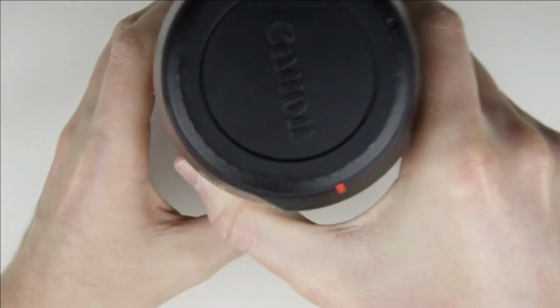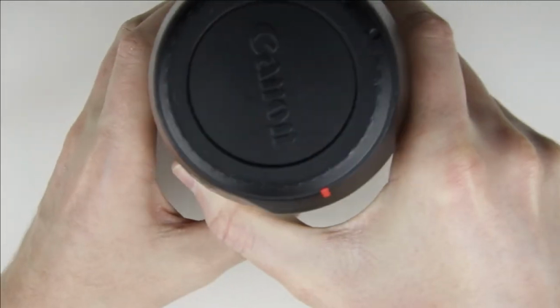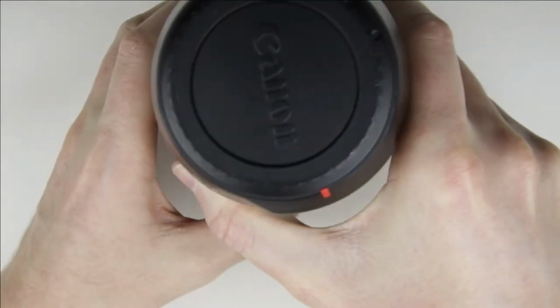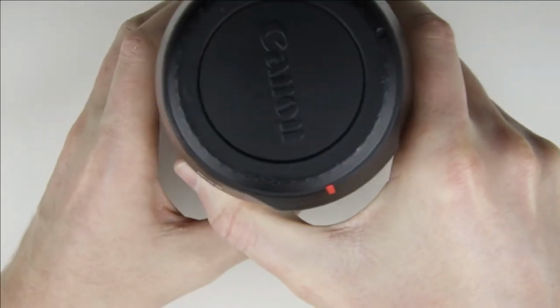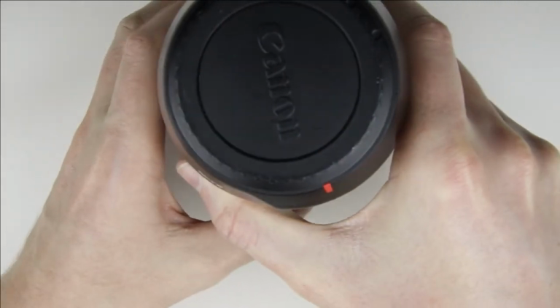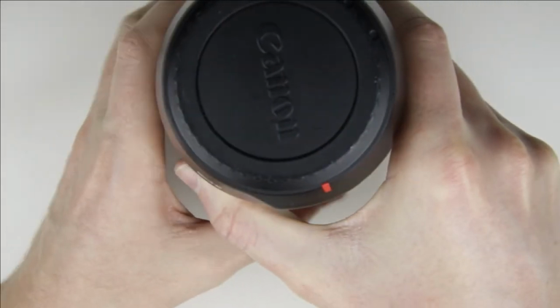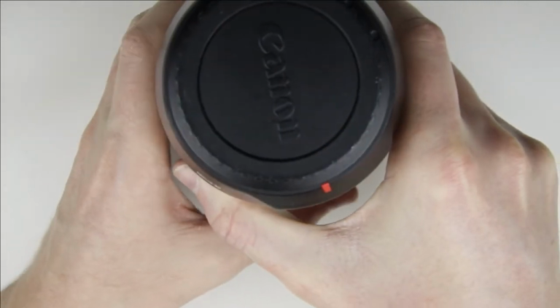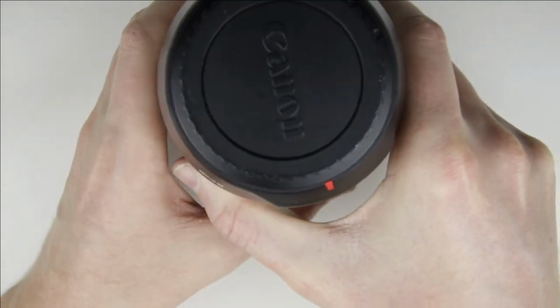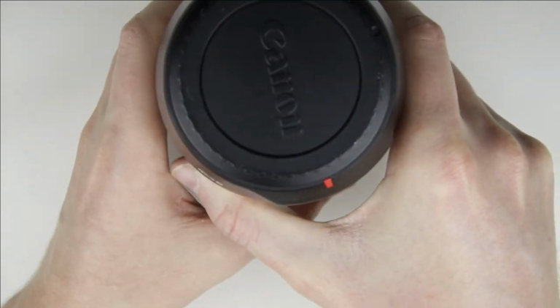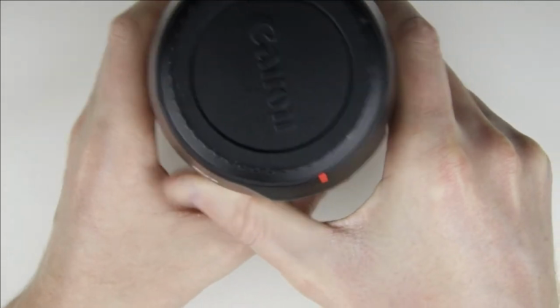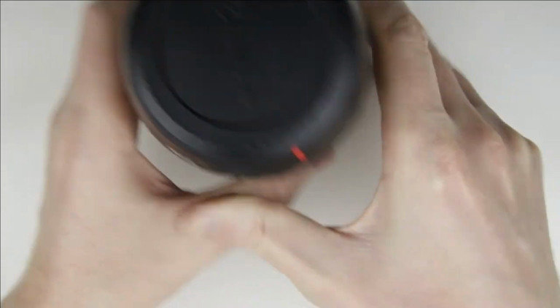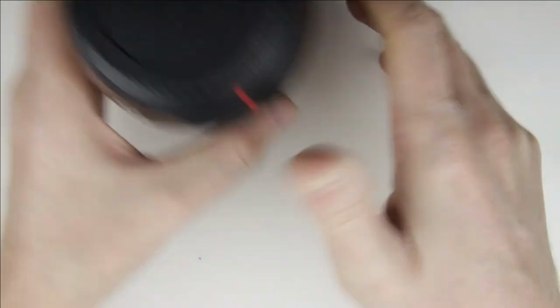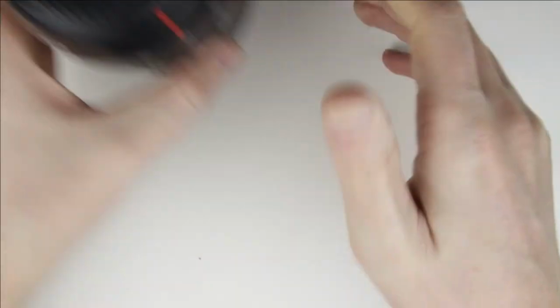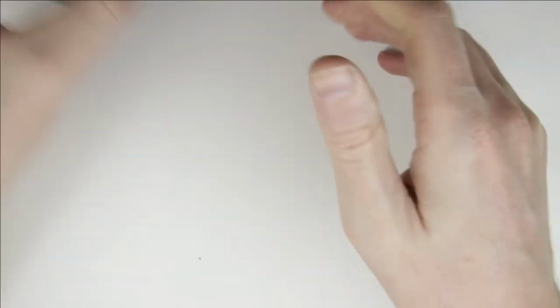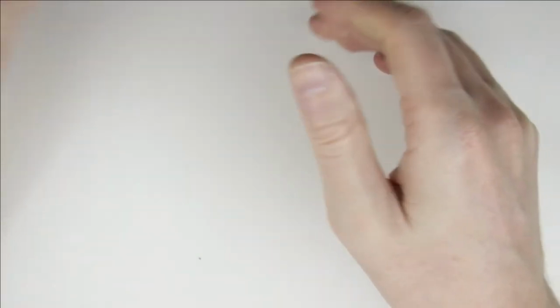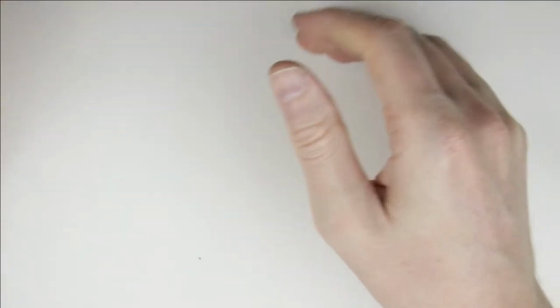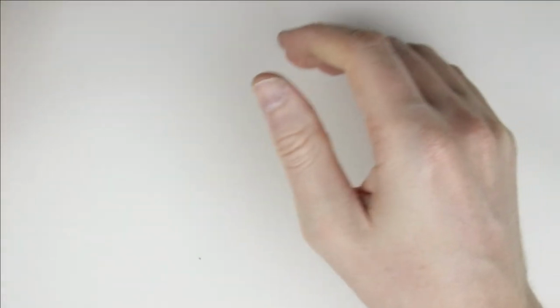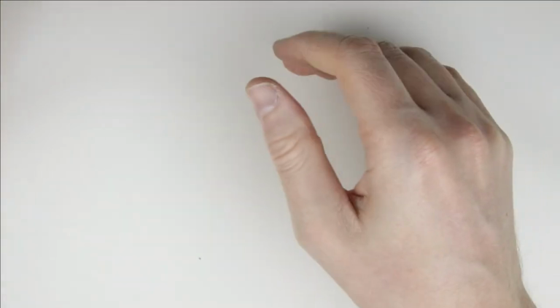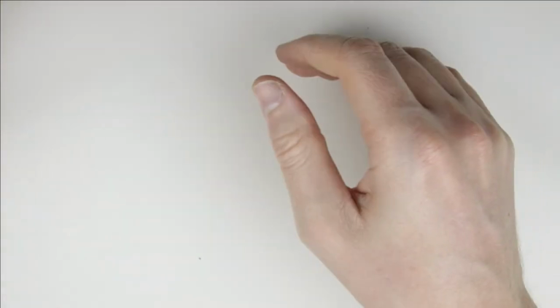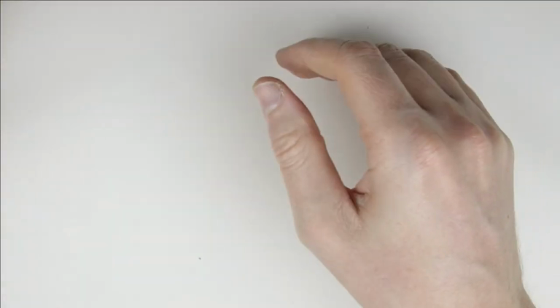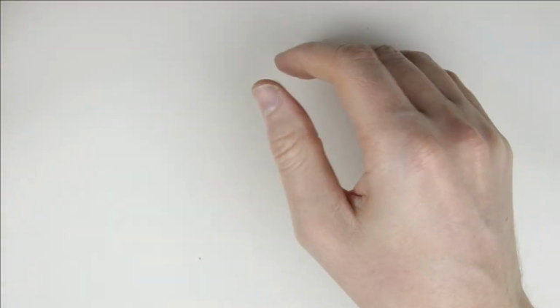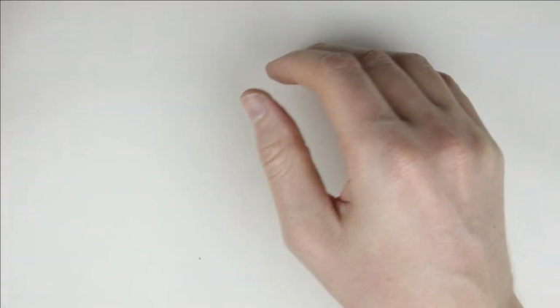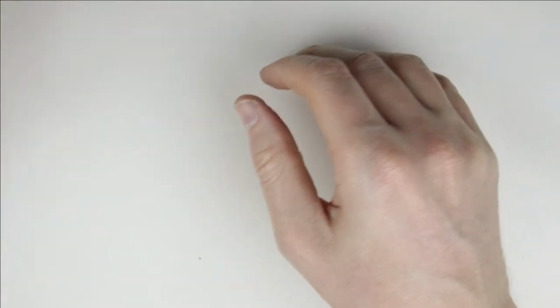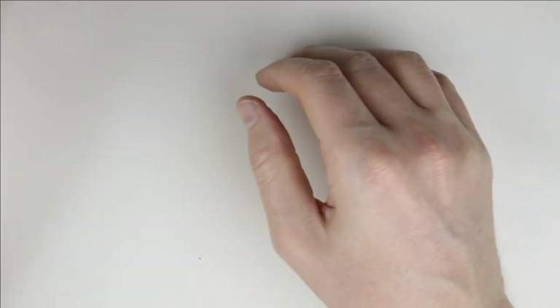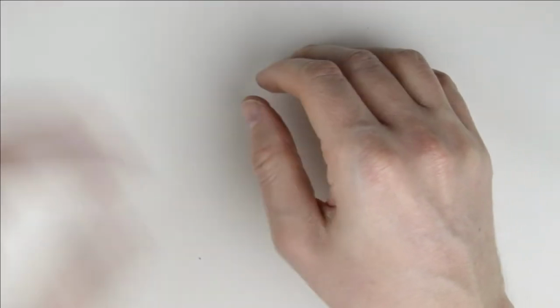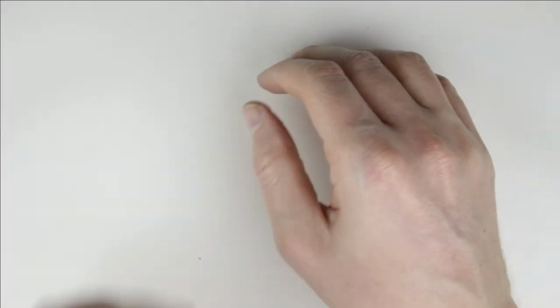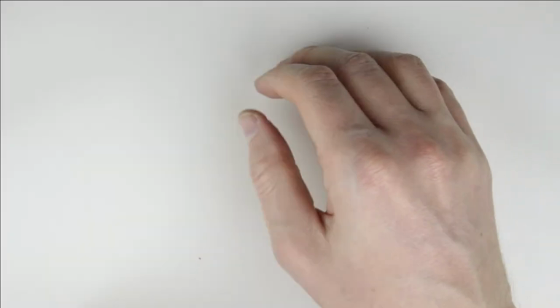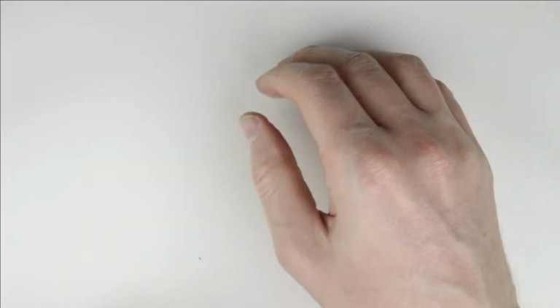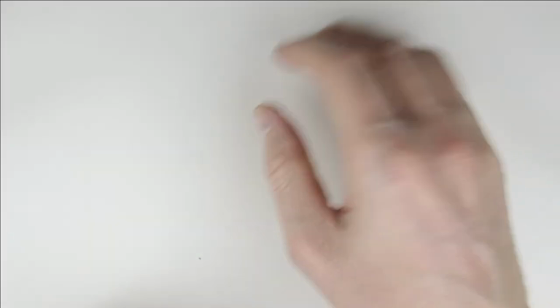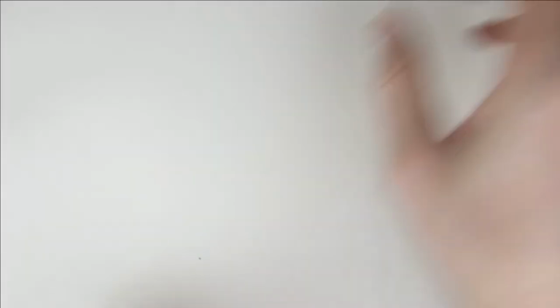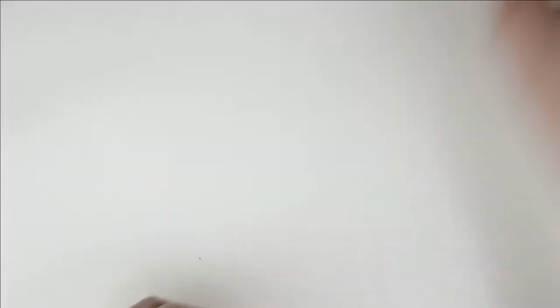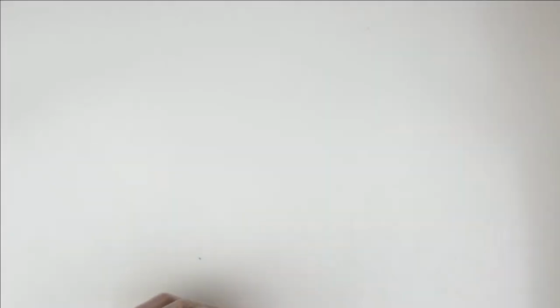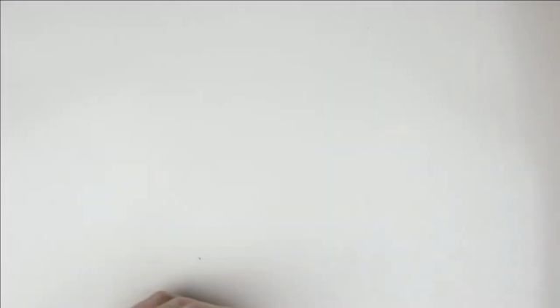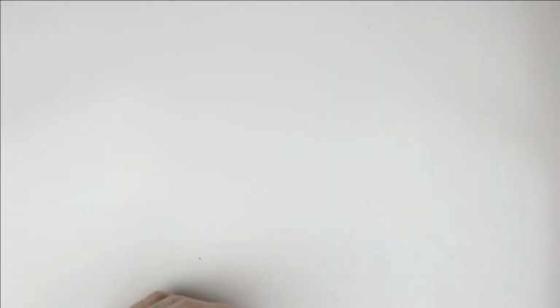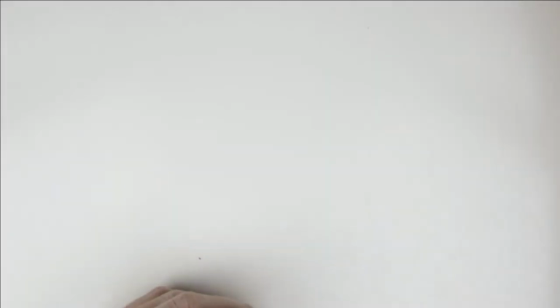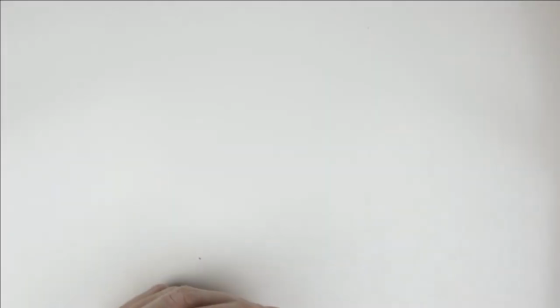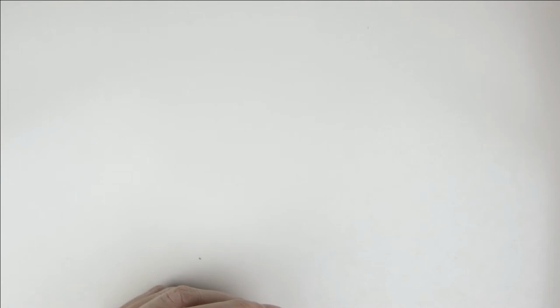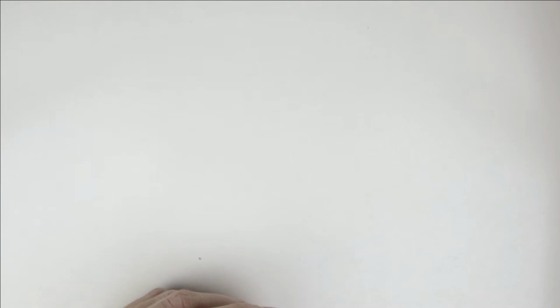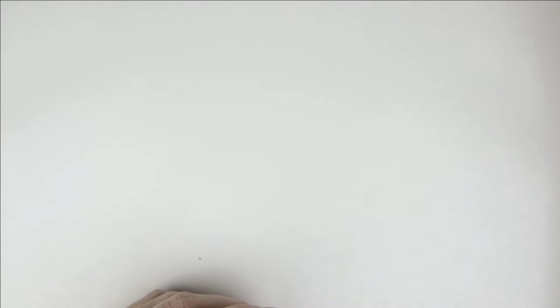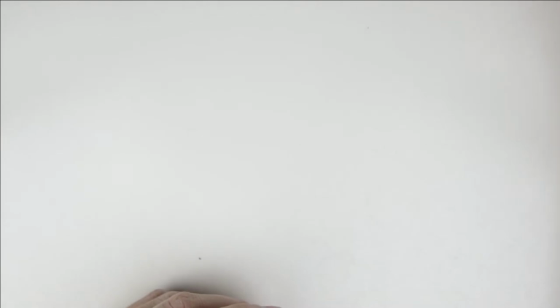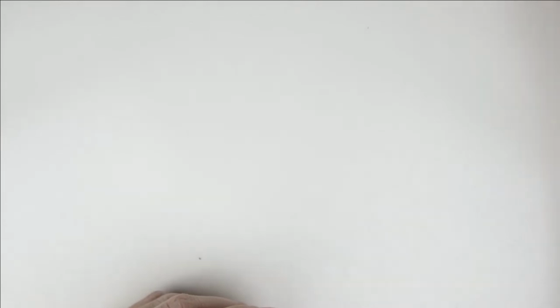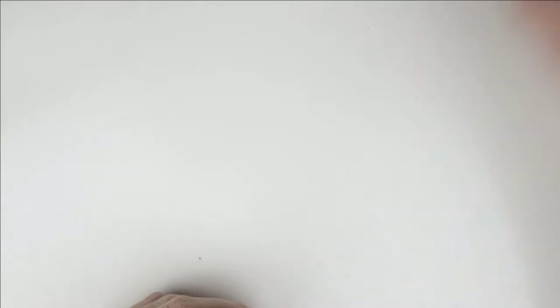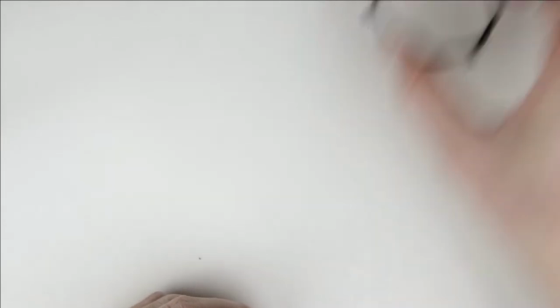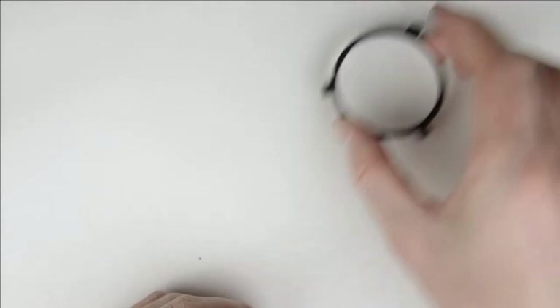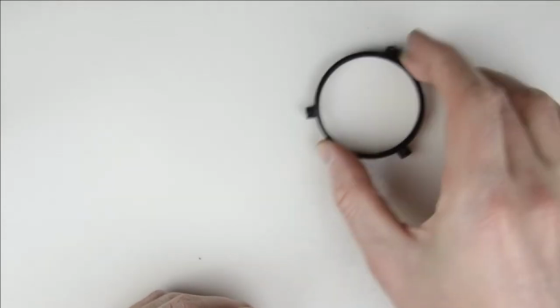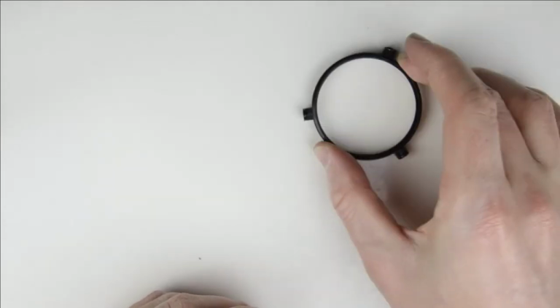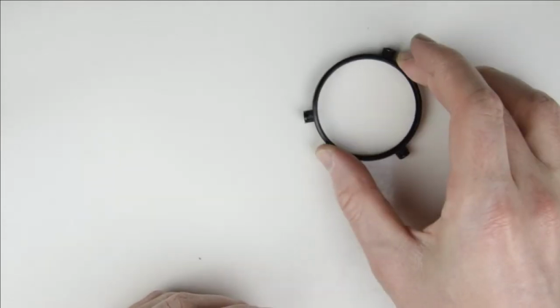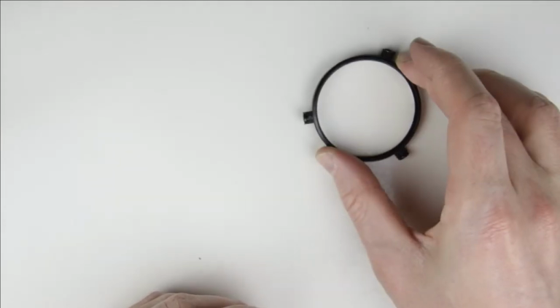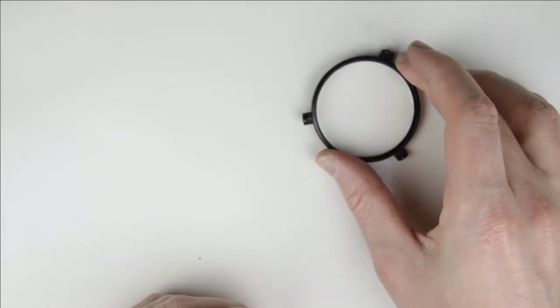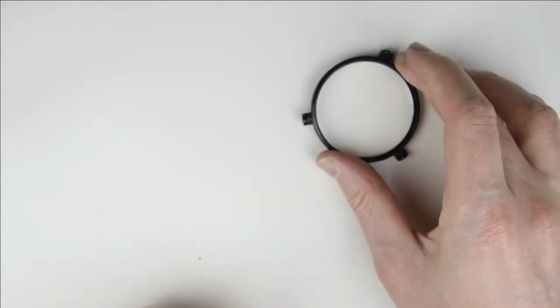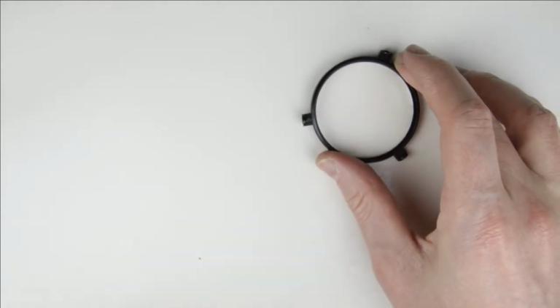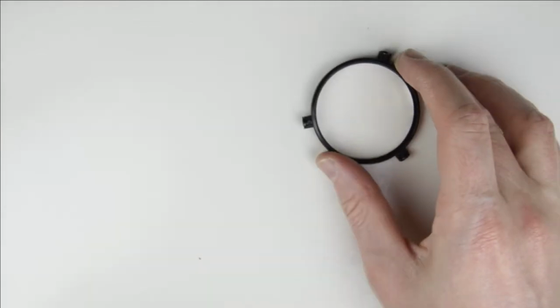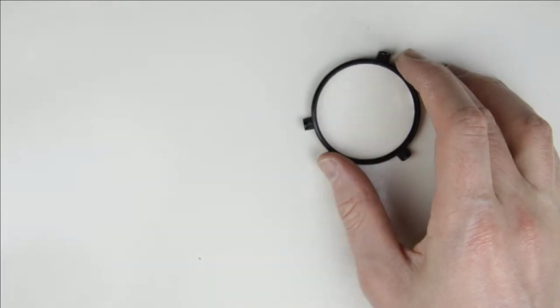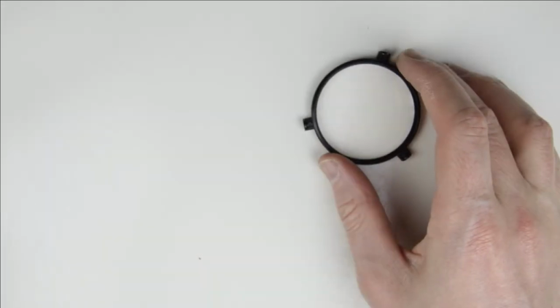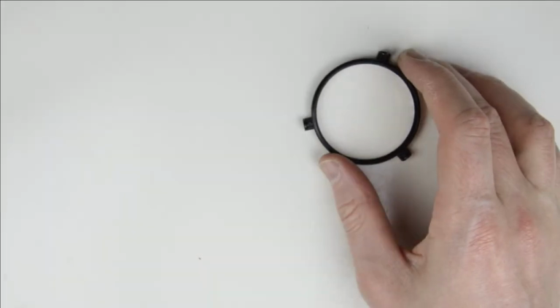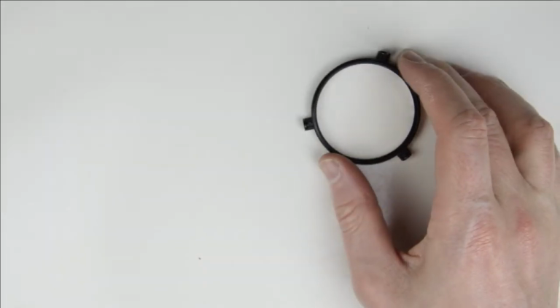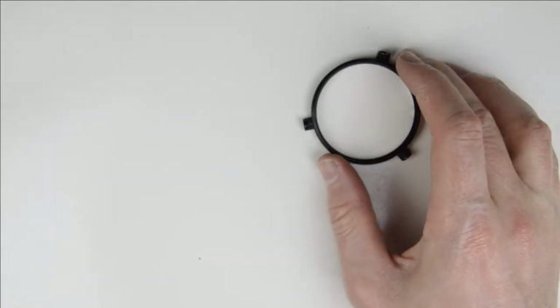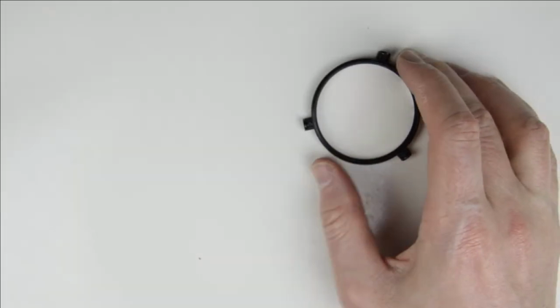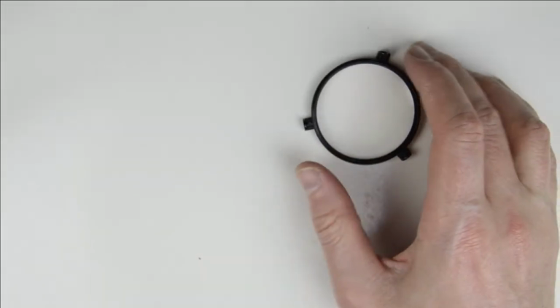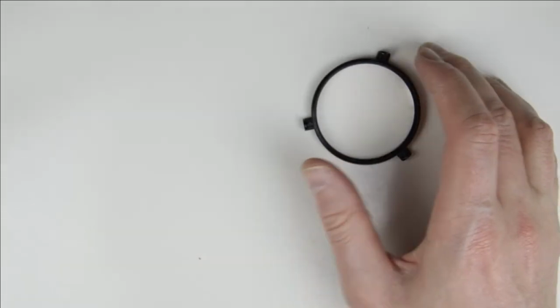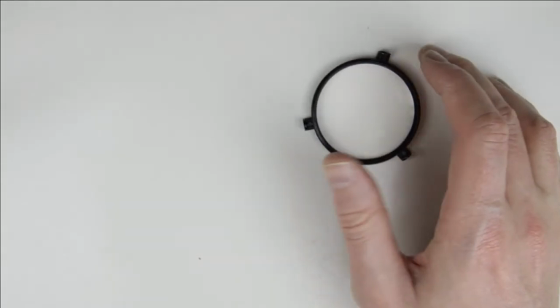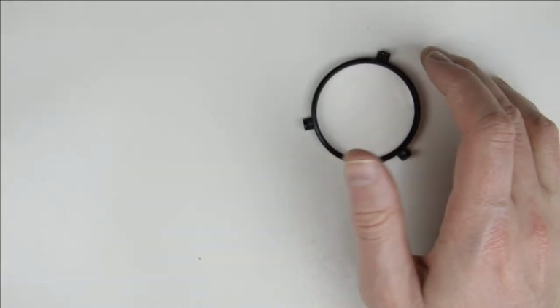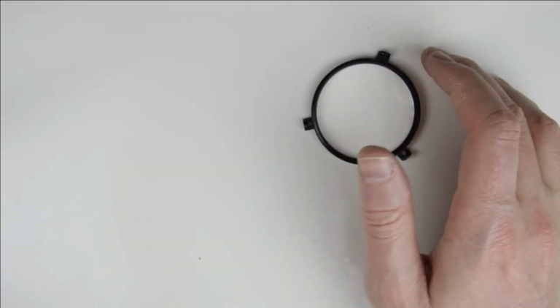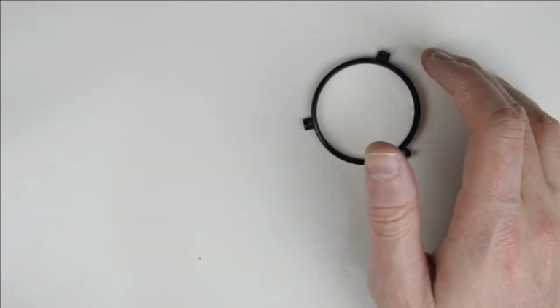The lens is clean, so there is no need to clean it further. I store the lens downwards and continue with cleaning the front lens element.